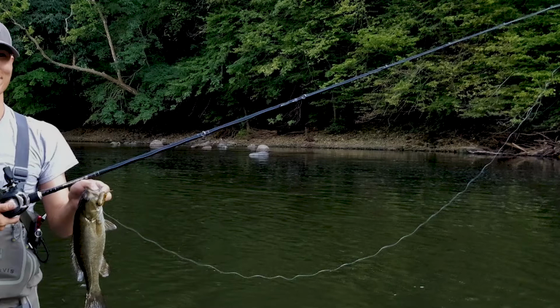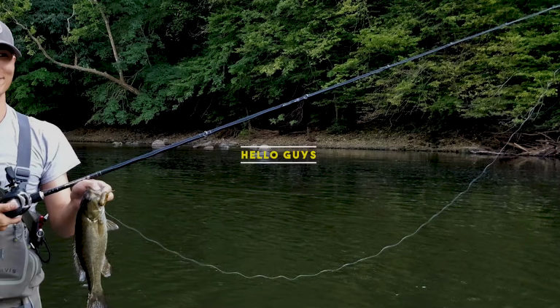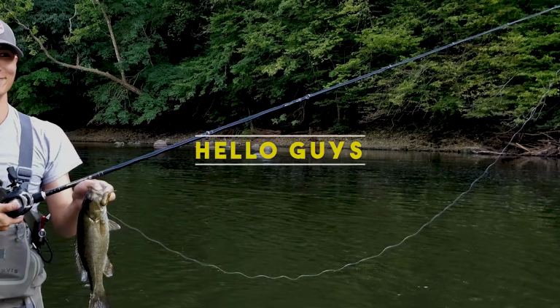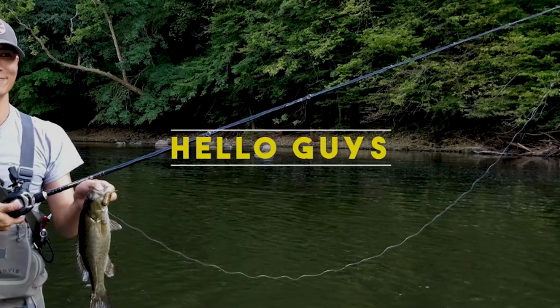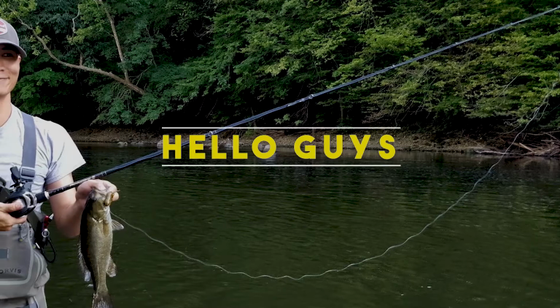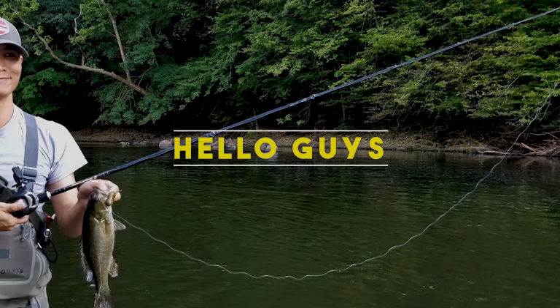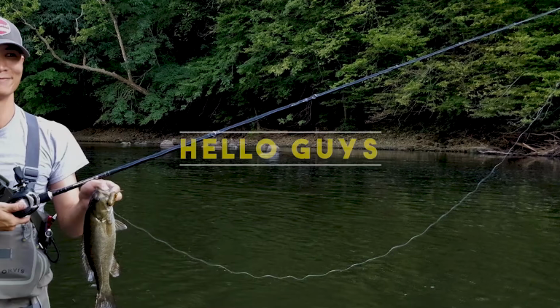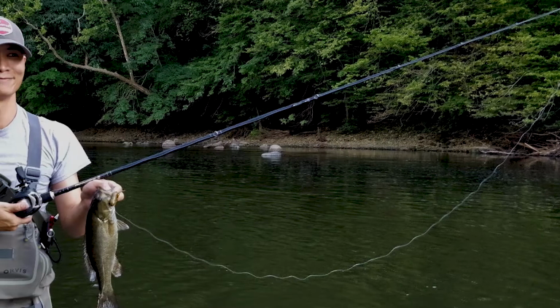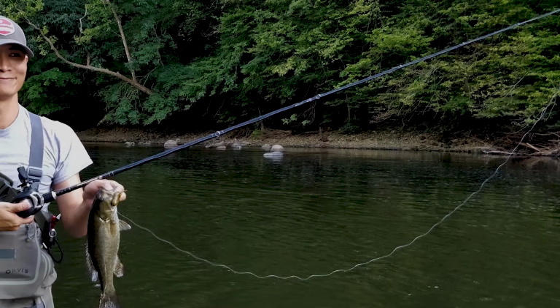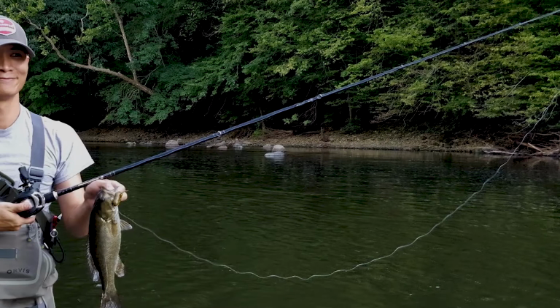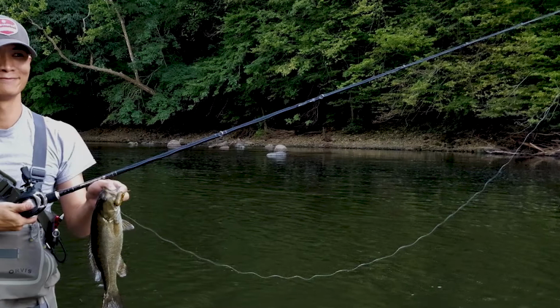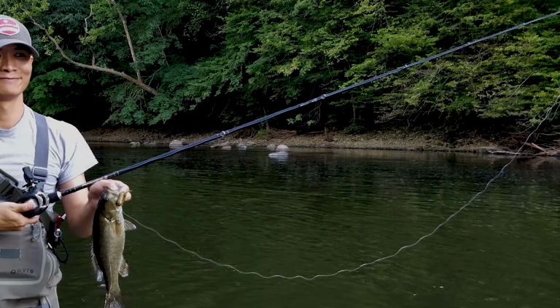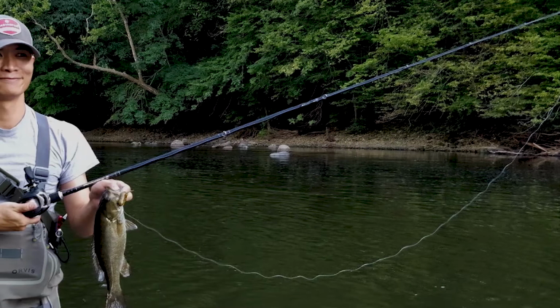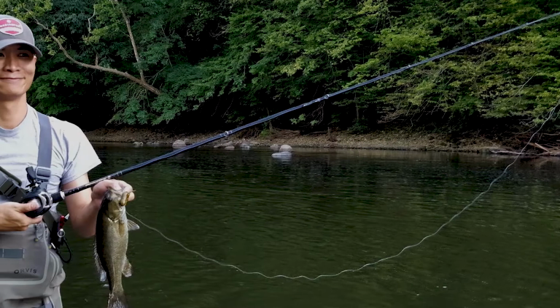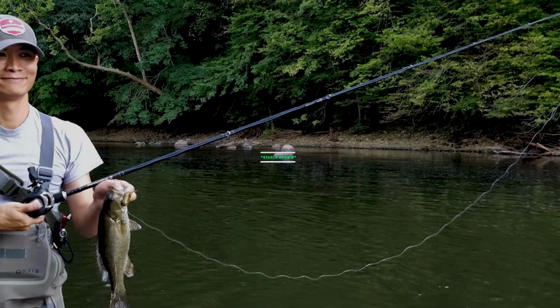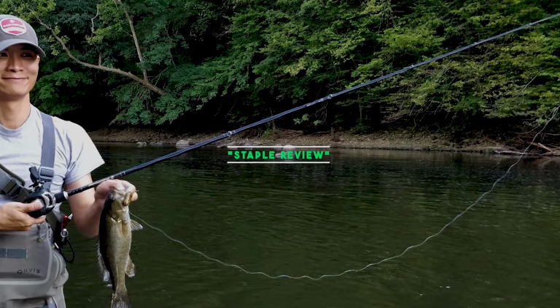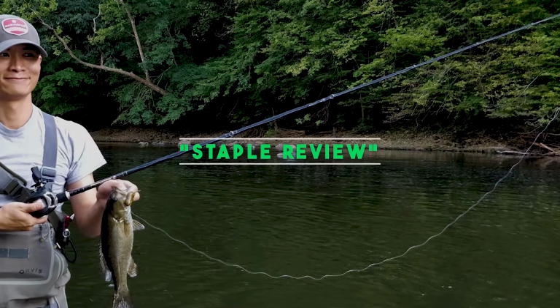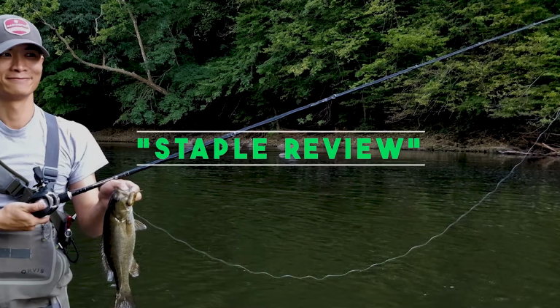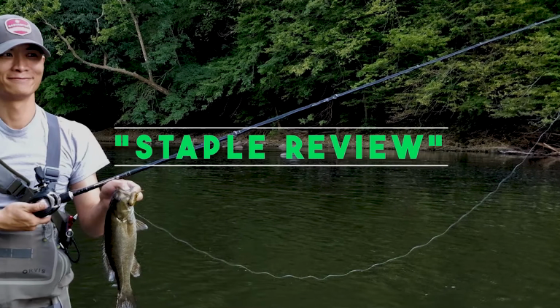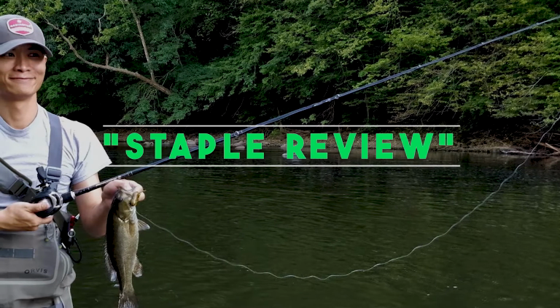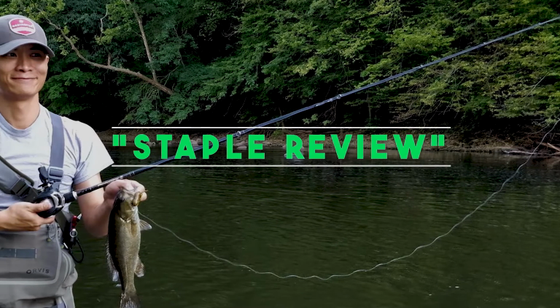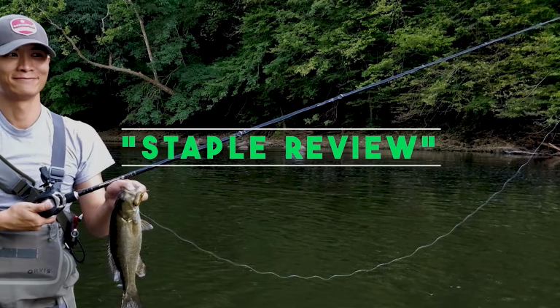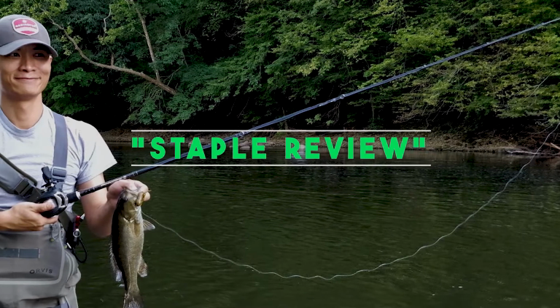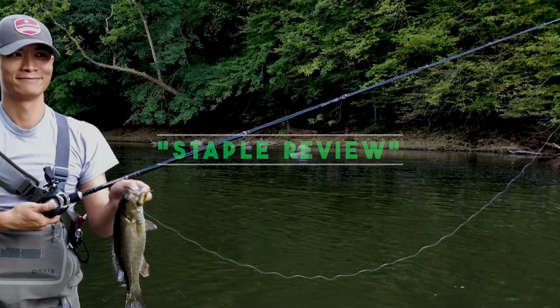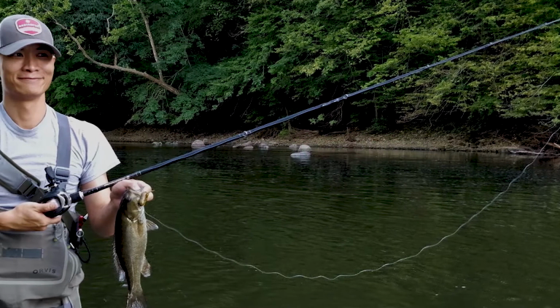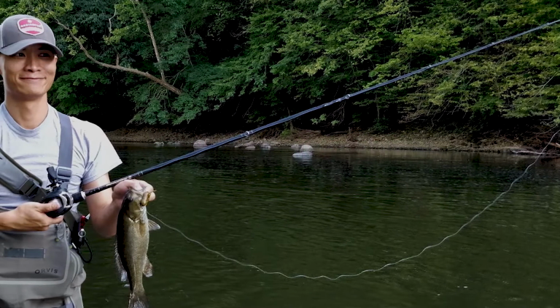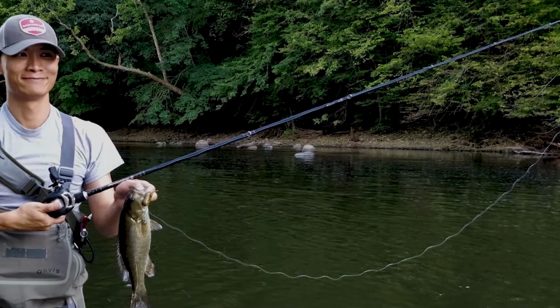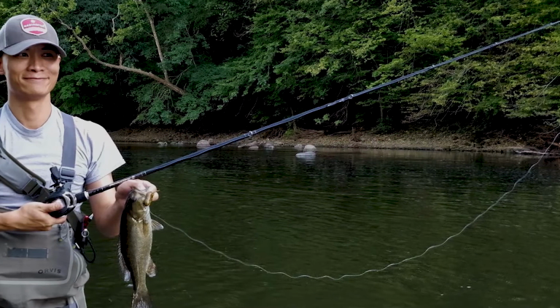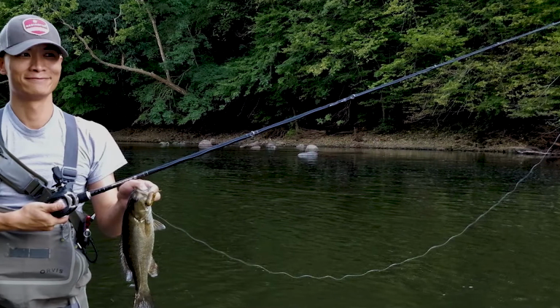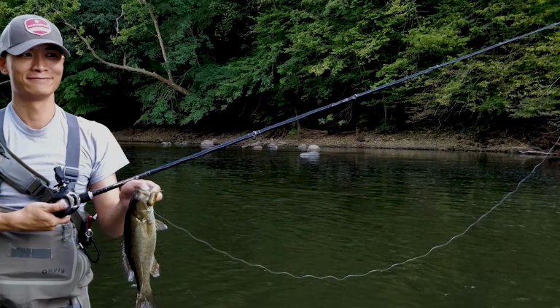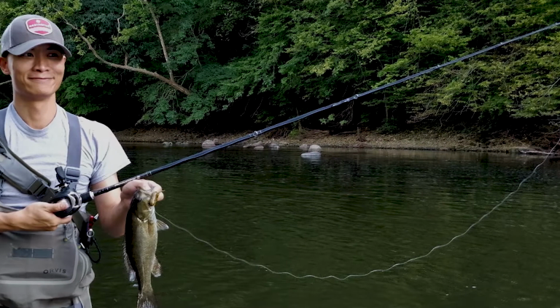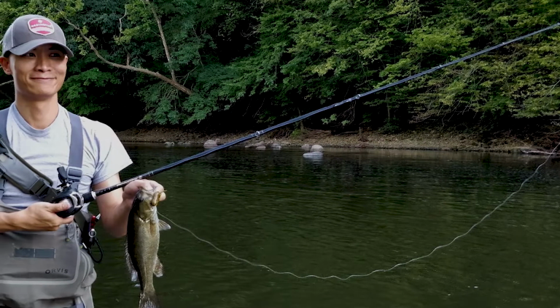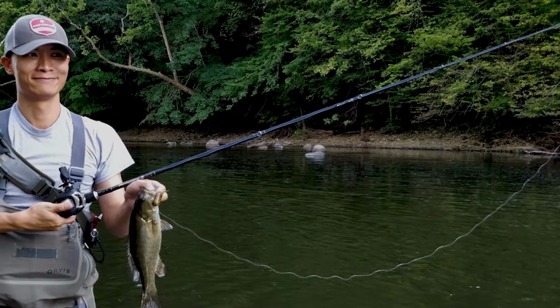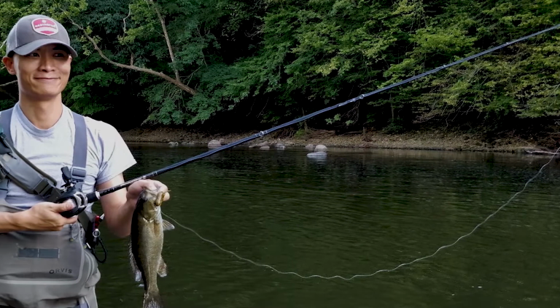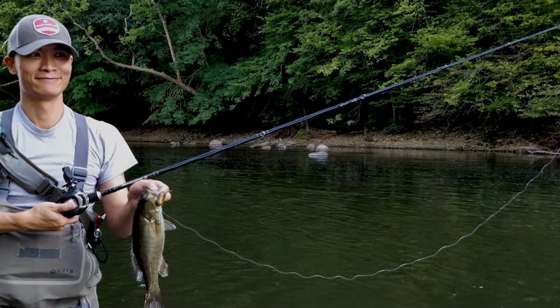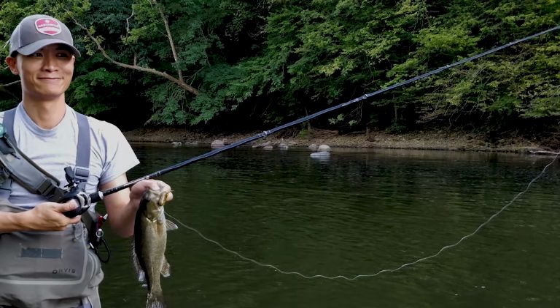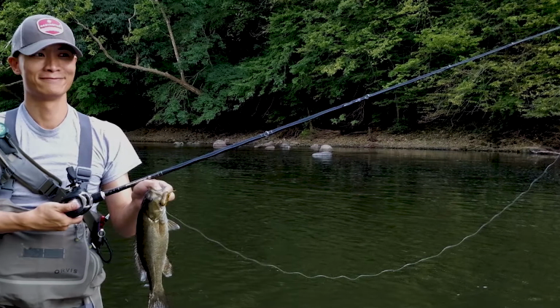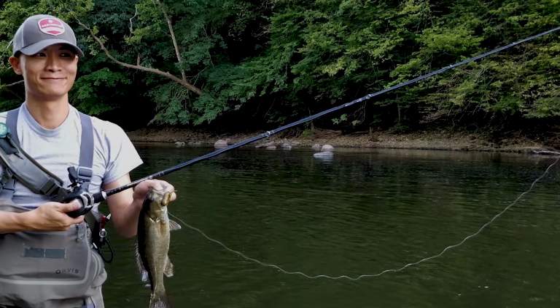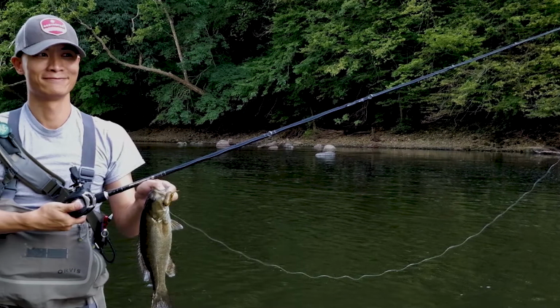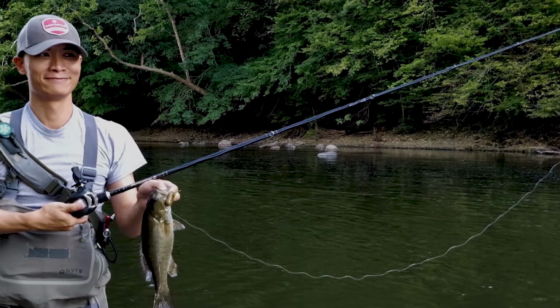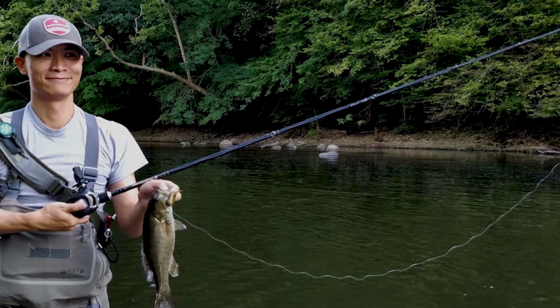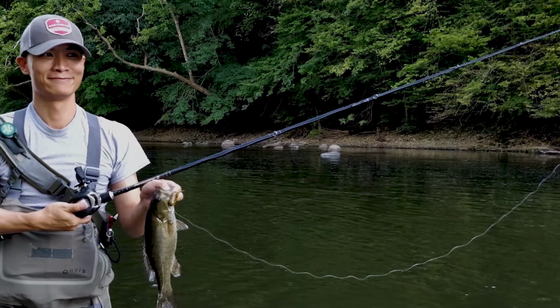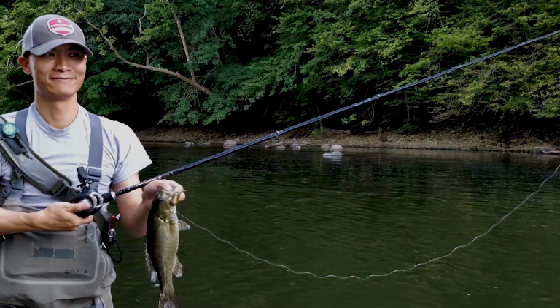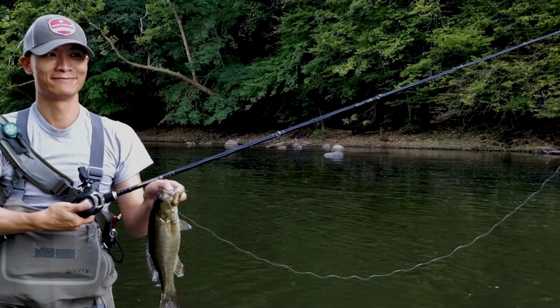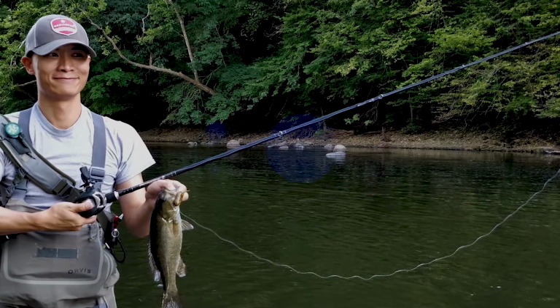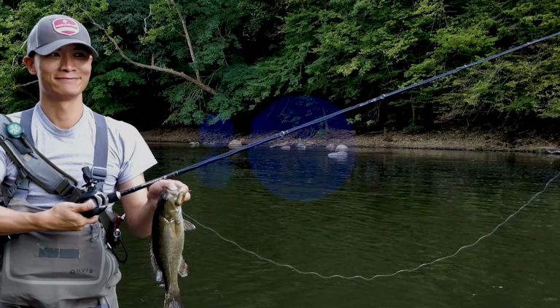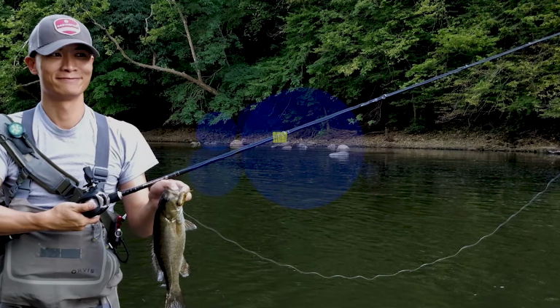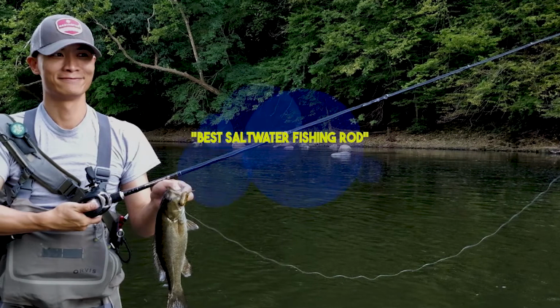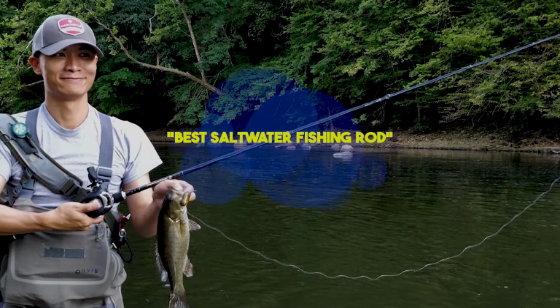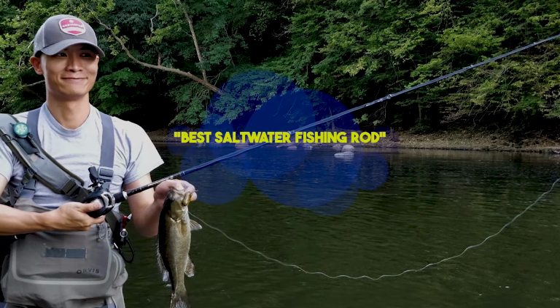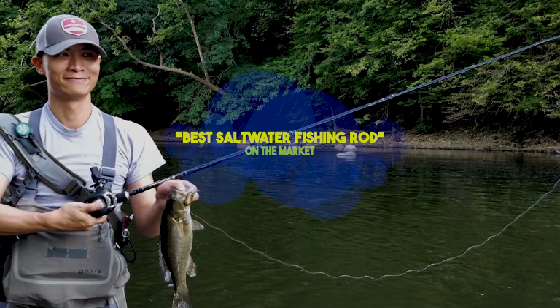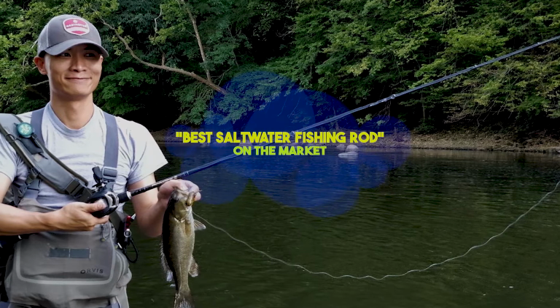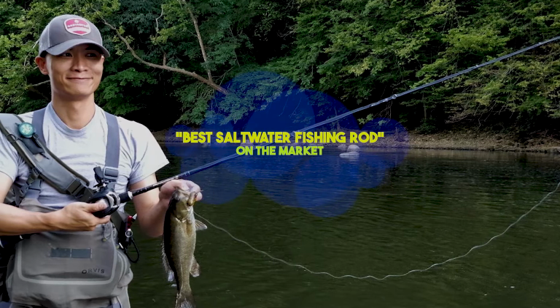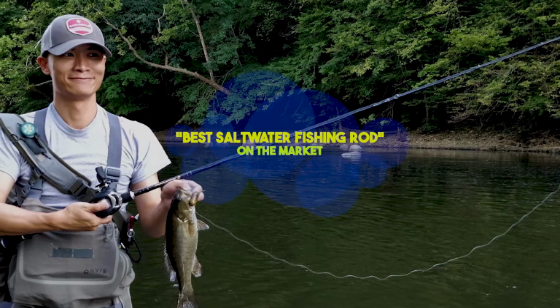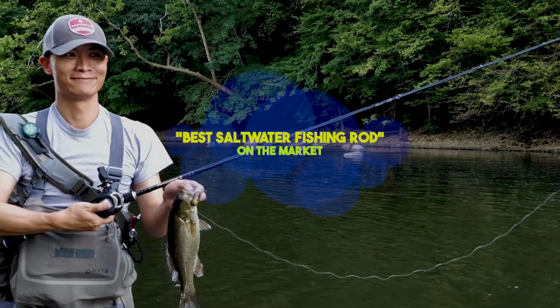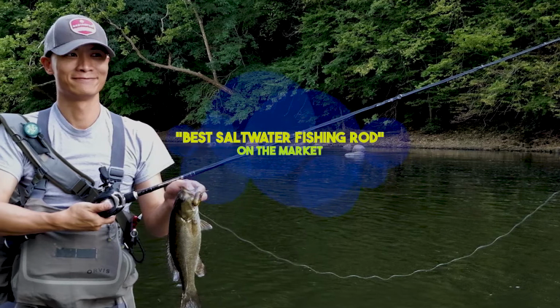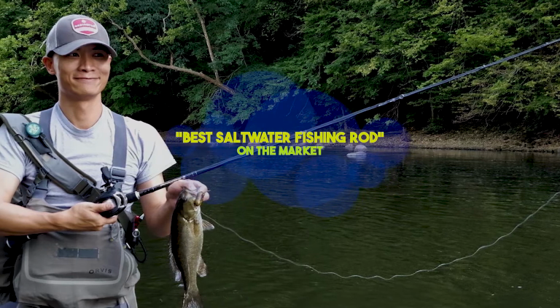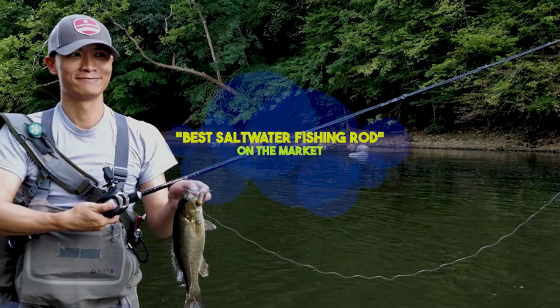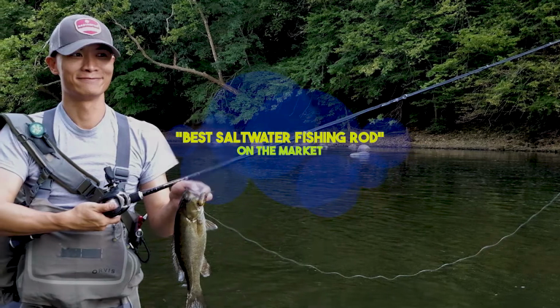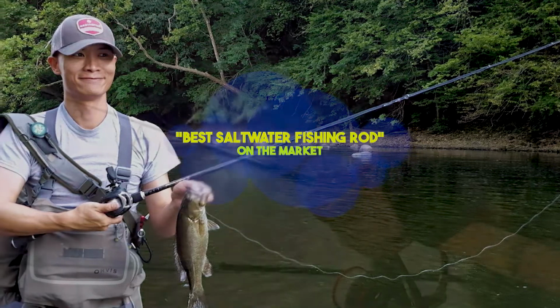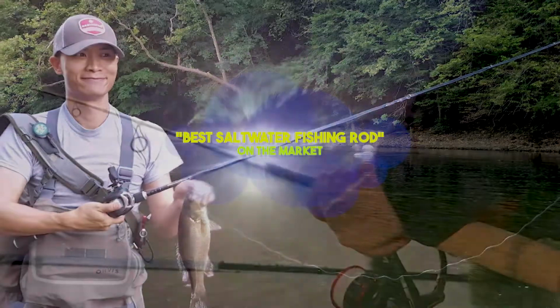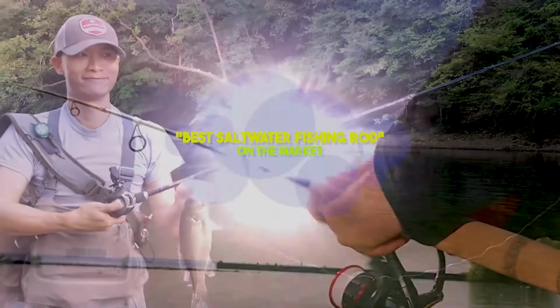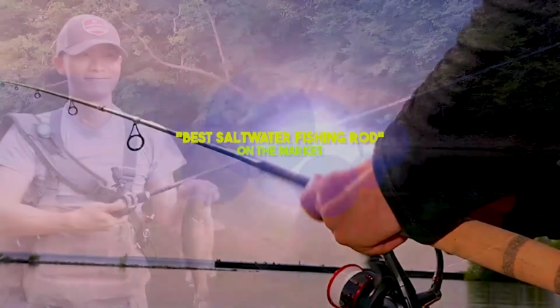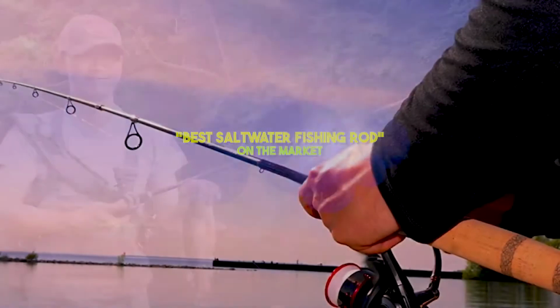Hello guys, welcome to our channel Staple Review. In this video, we will try to help you find out the best saltwater fishing rod on the market.